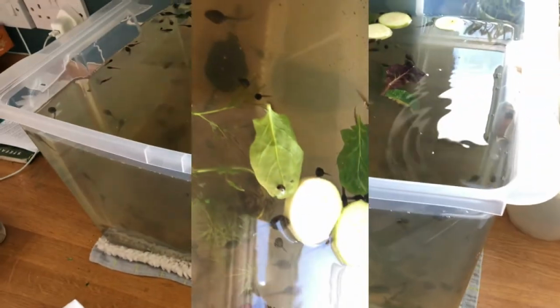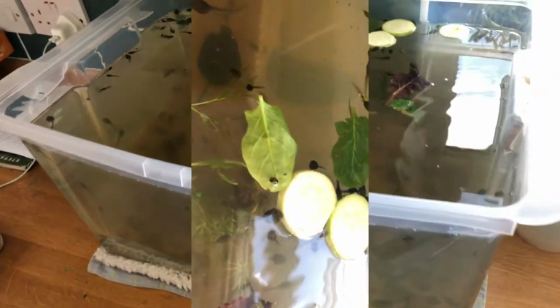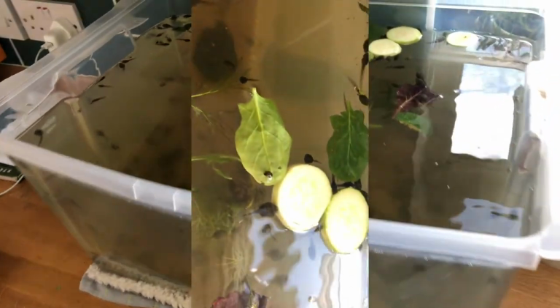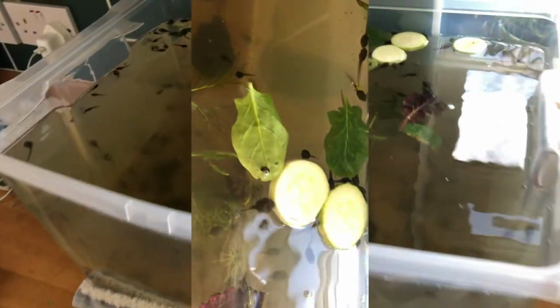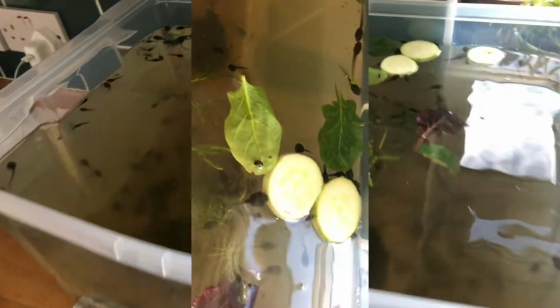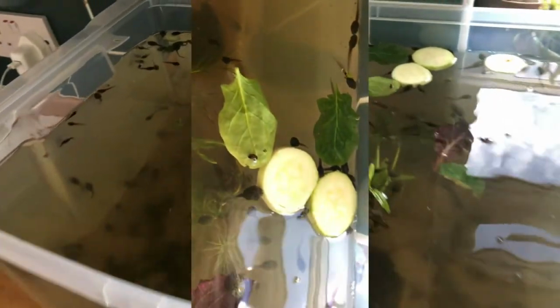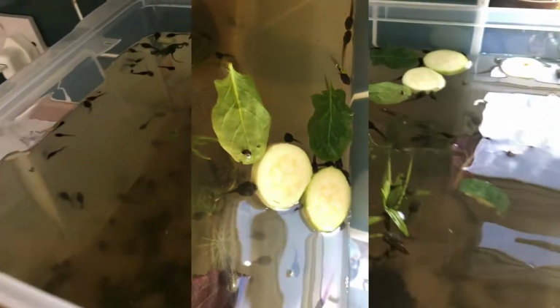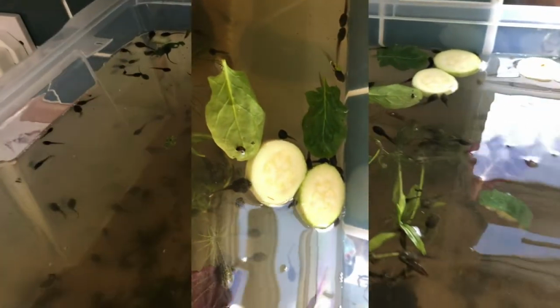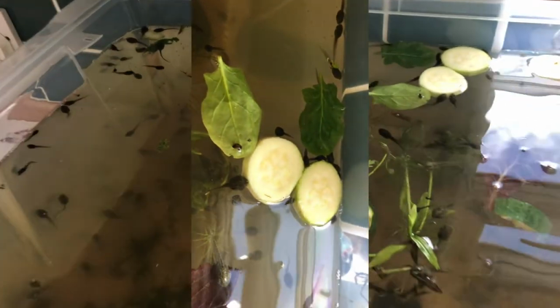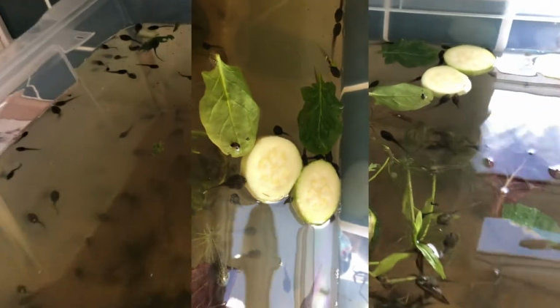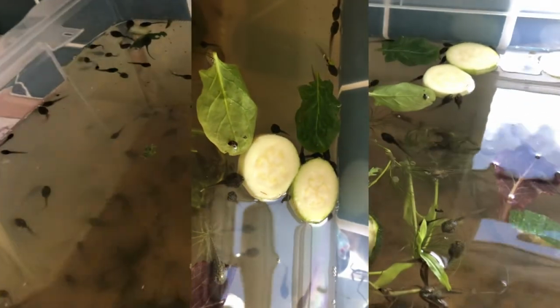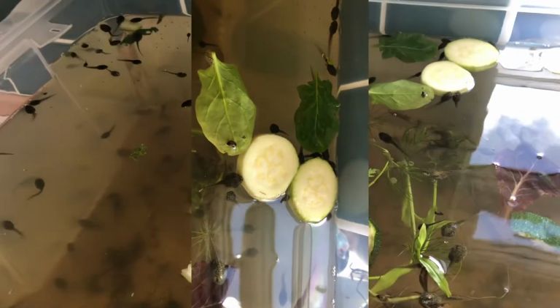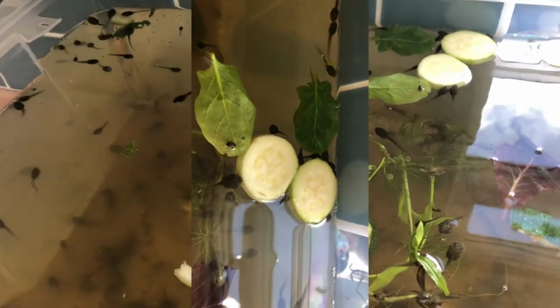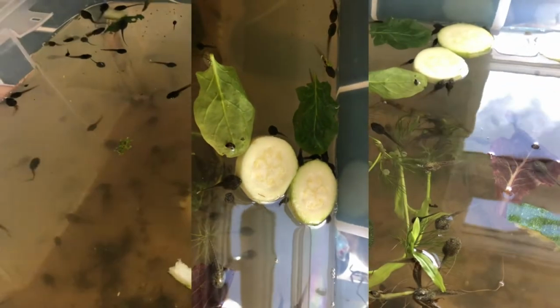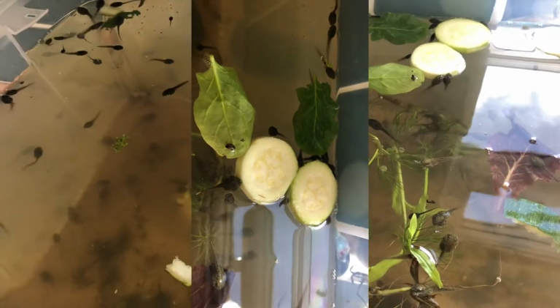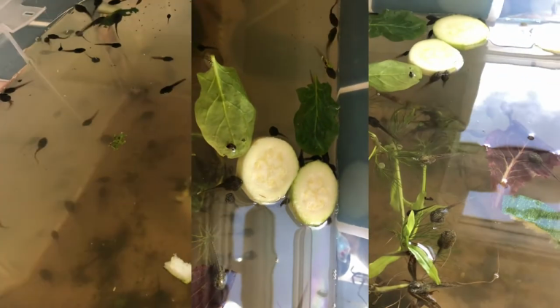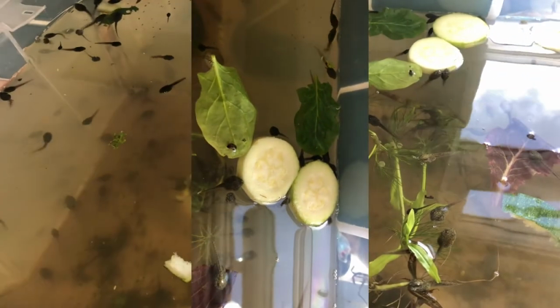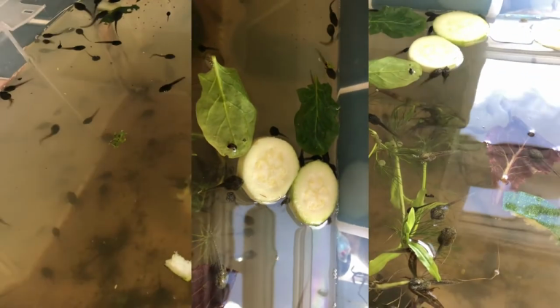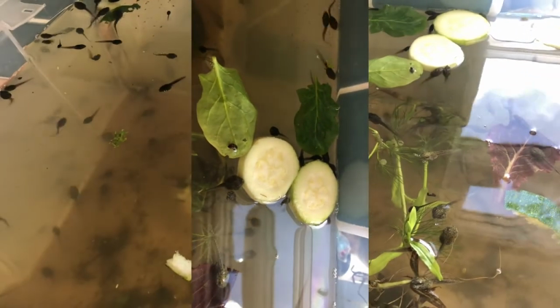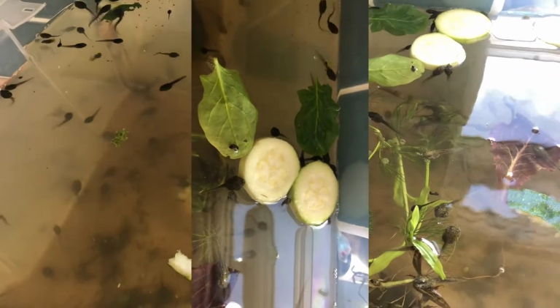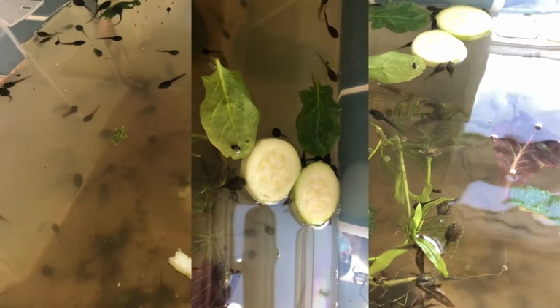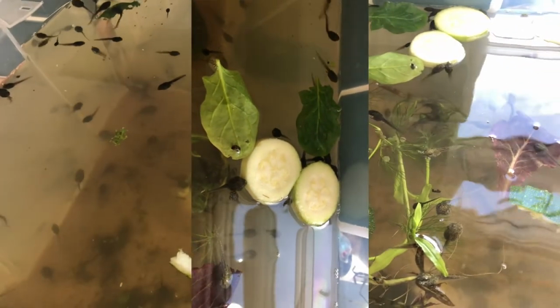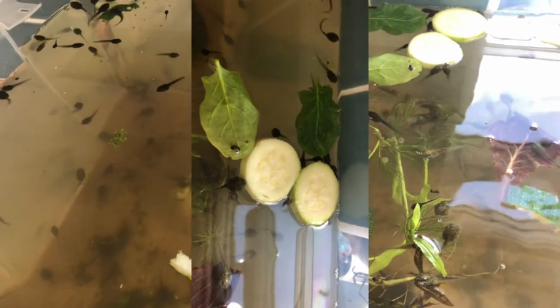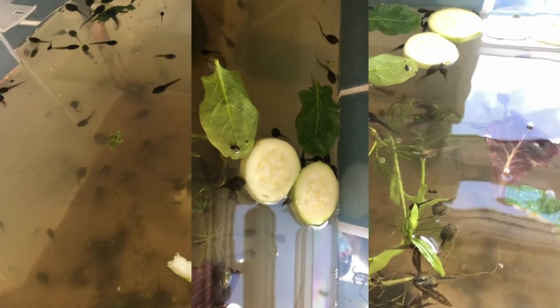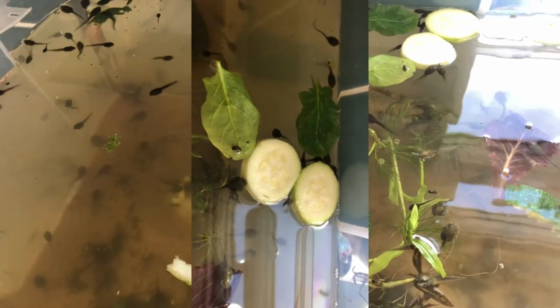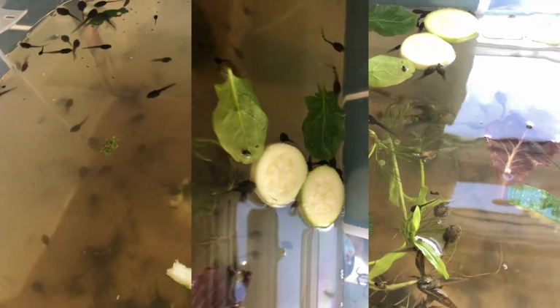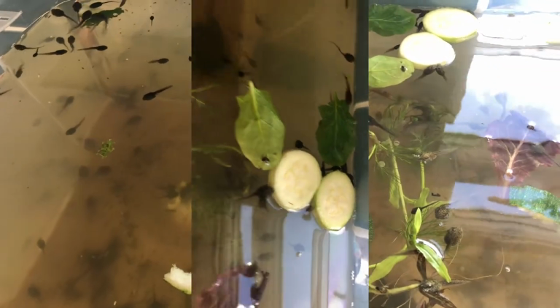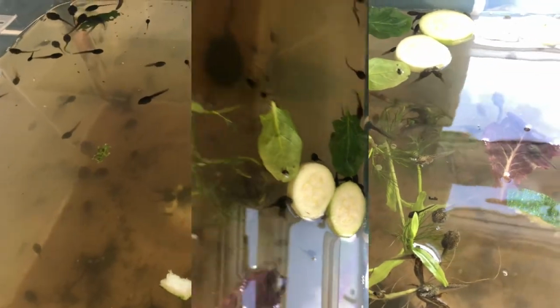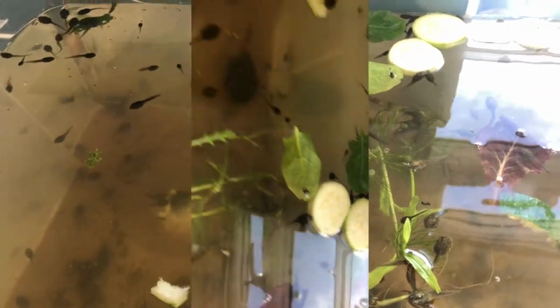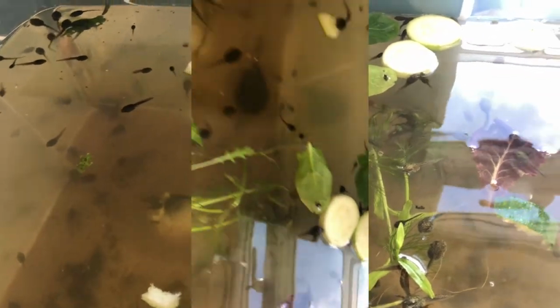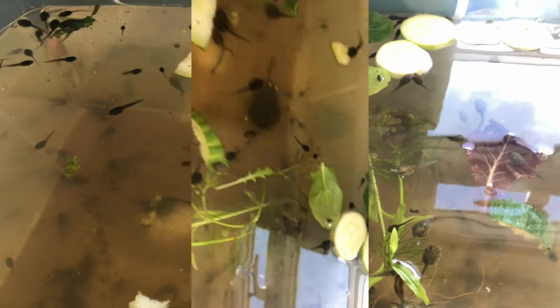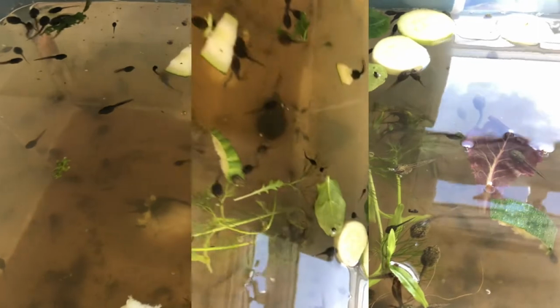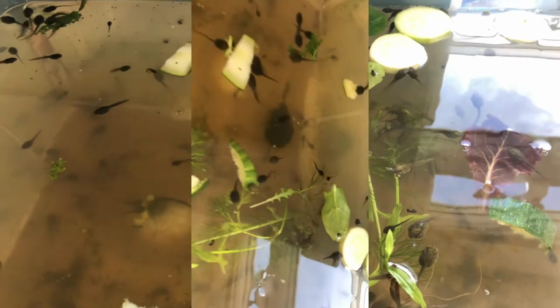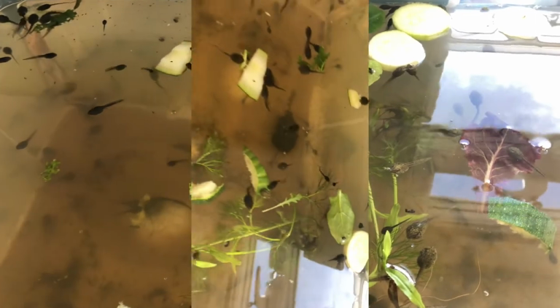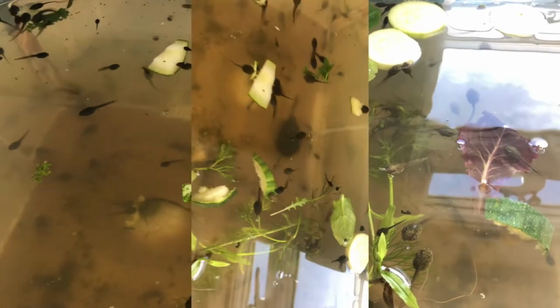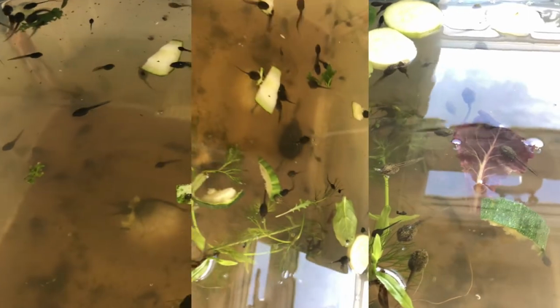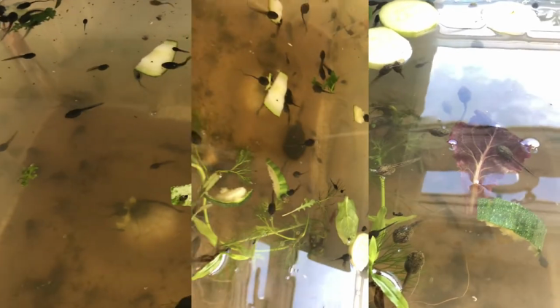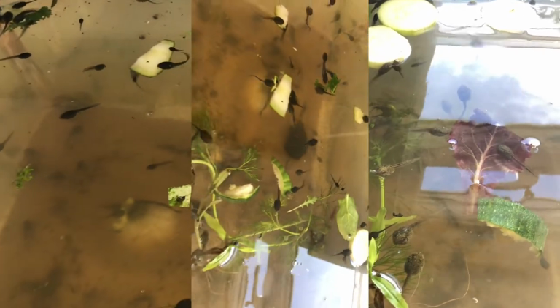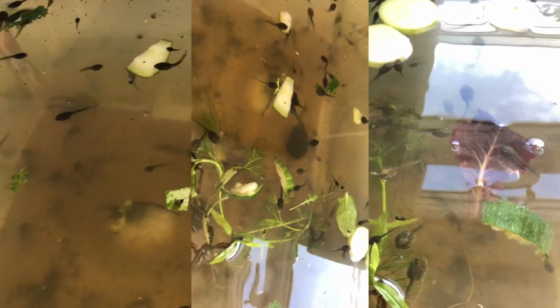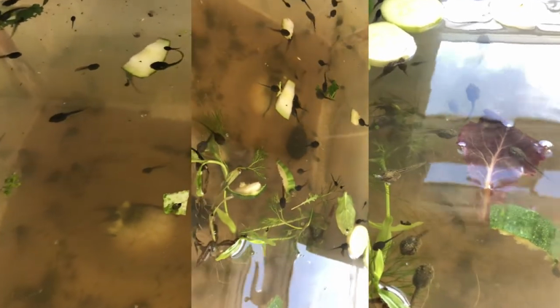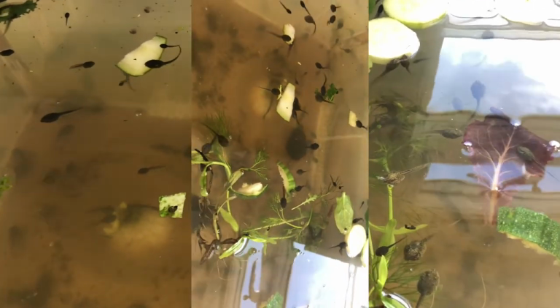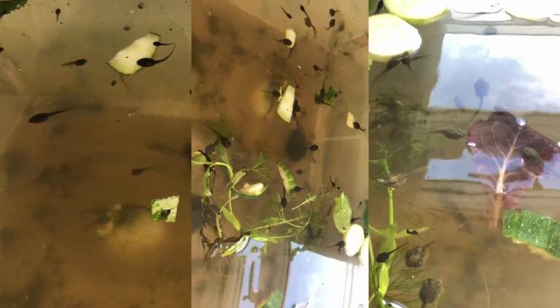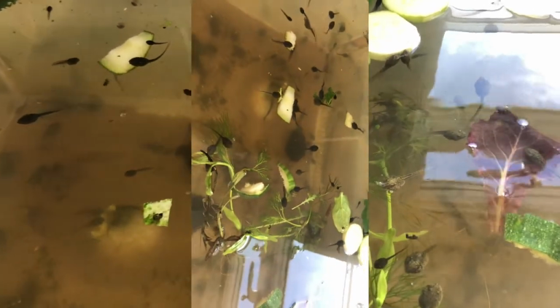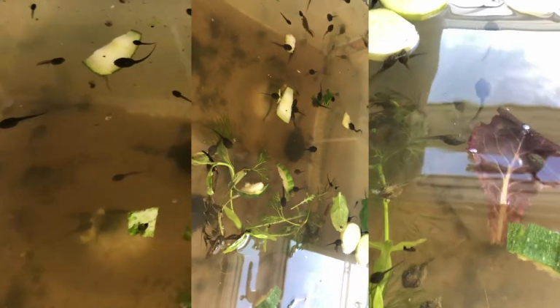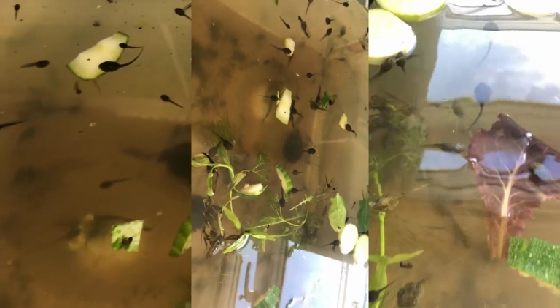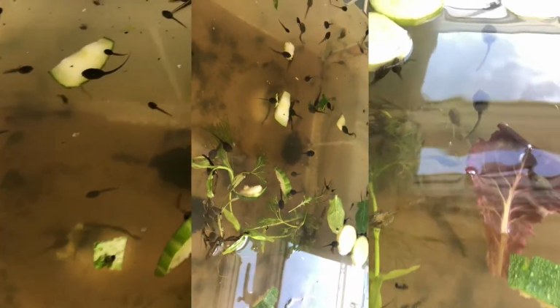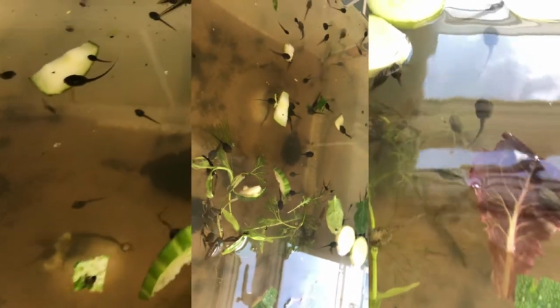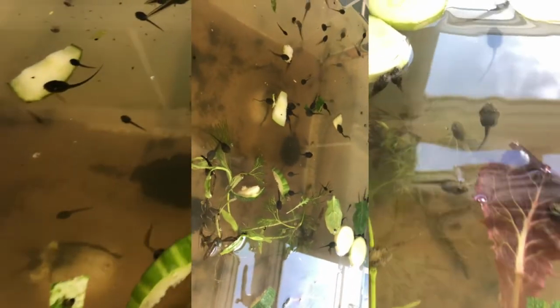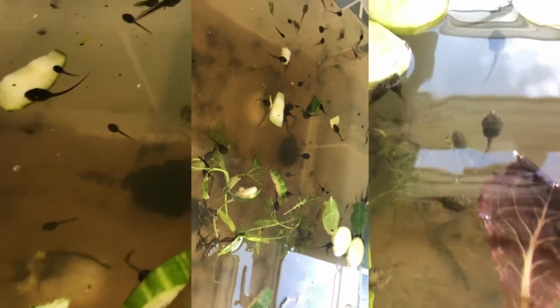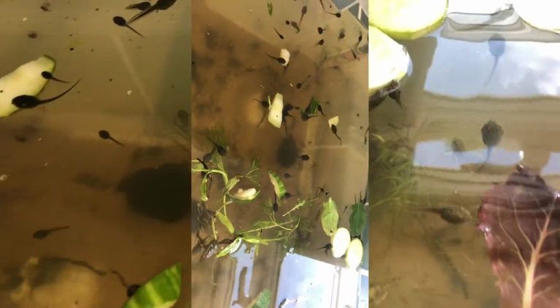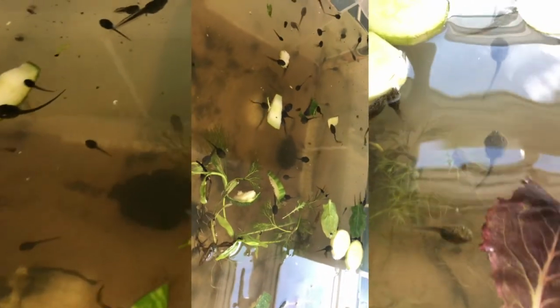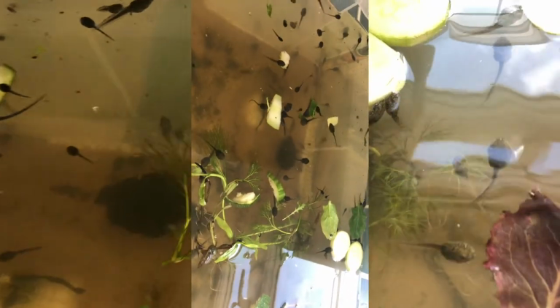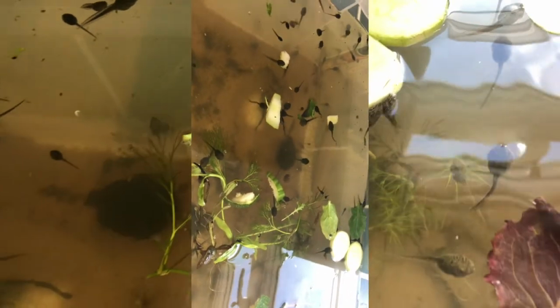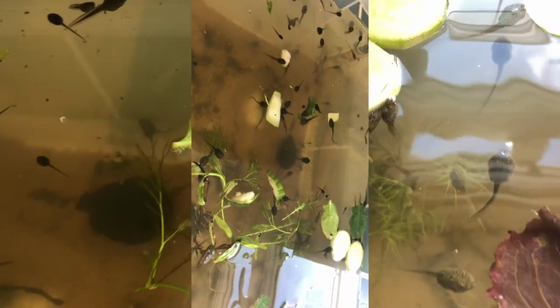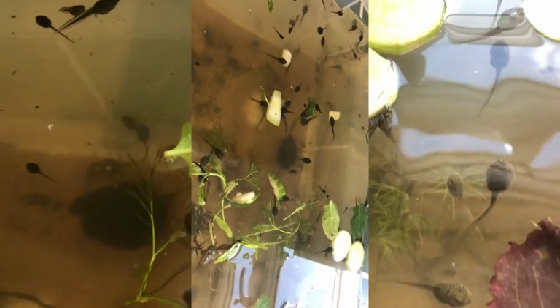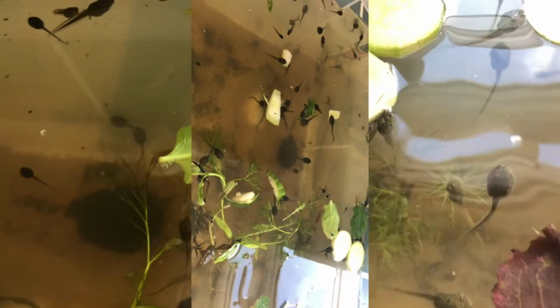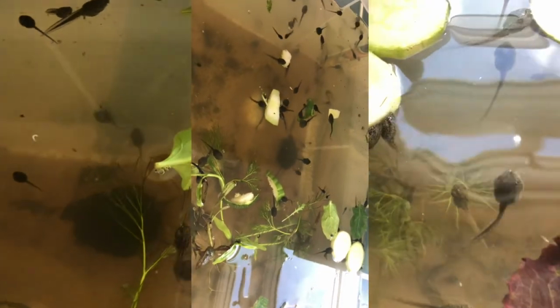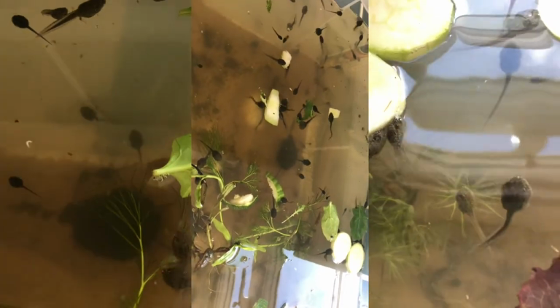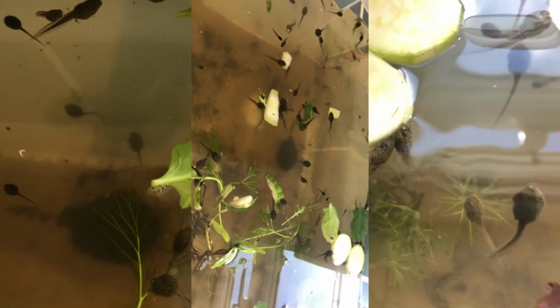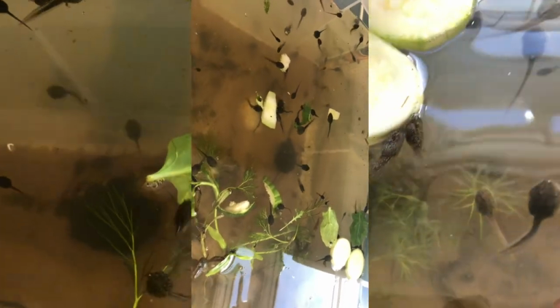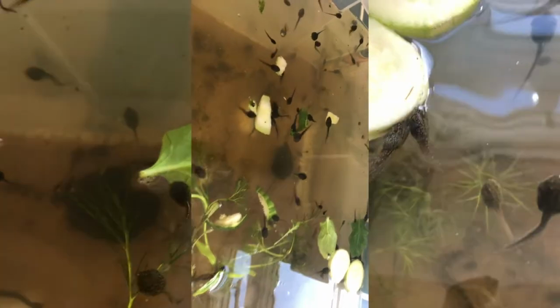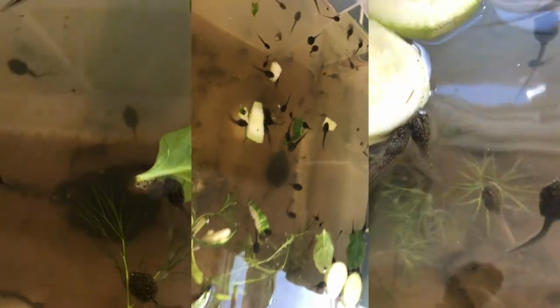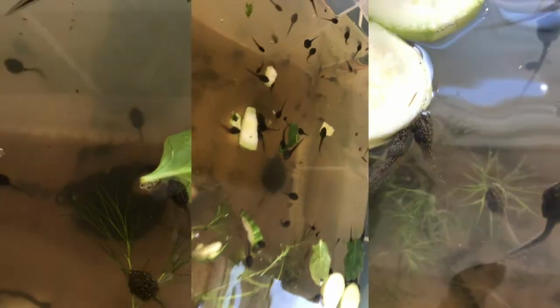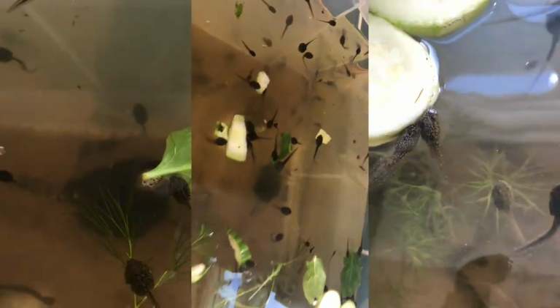So there you go — feed your tadpoles courgettes.